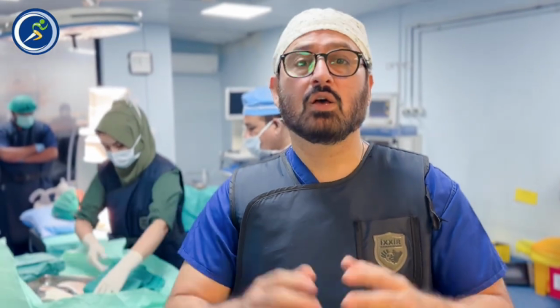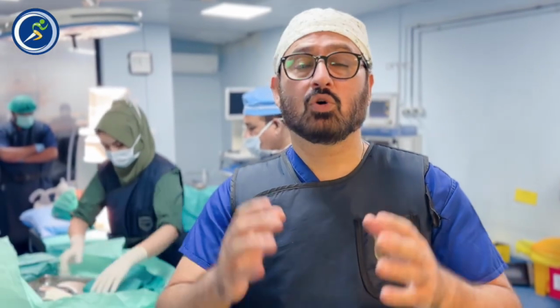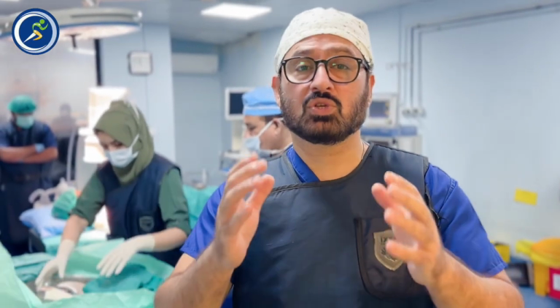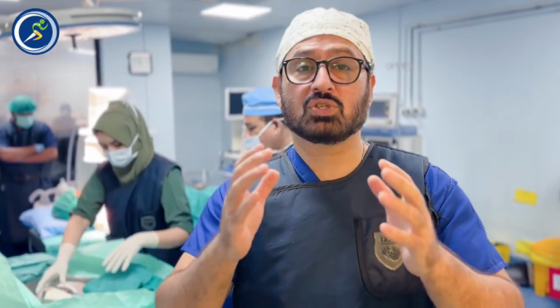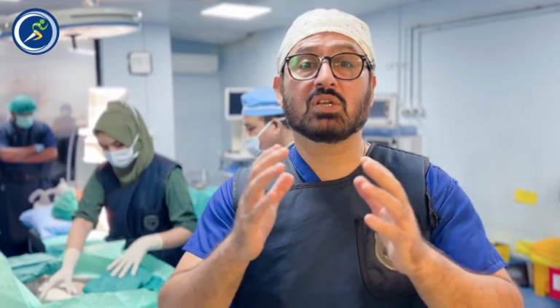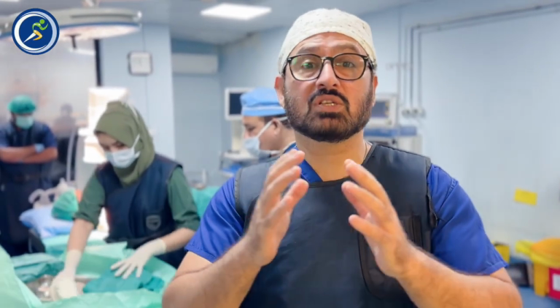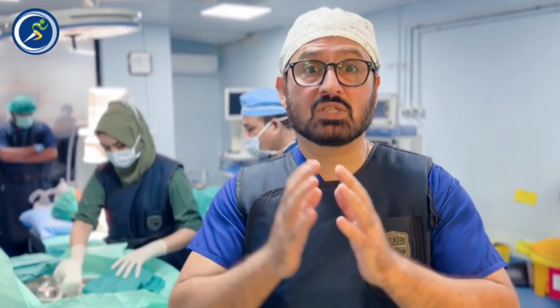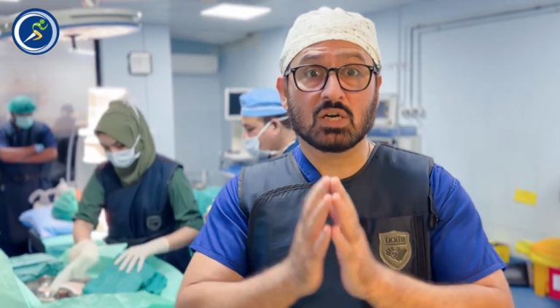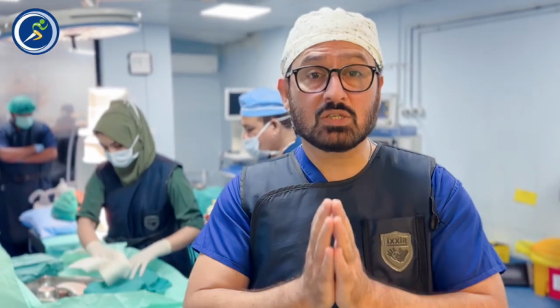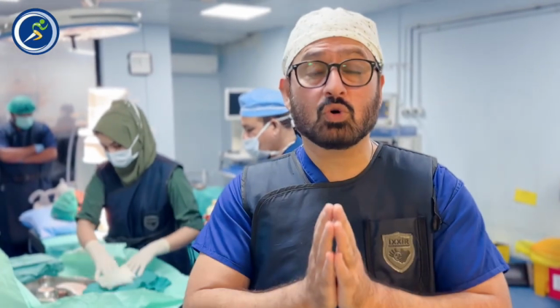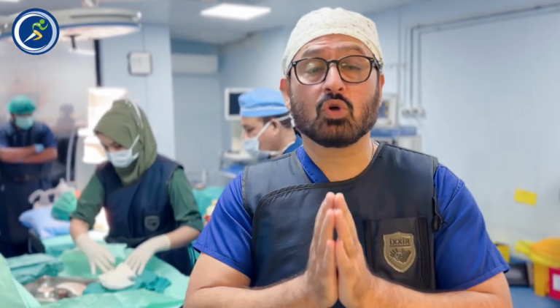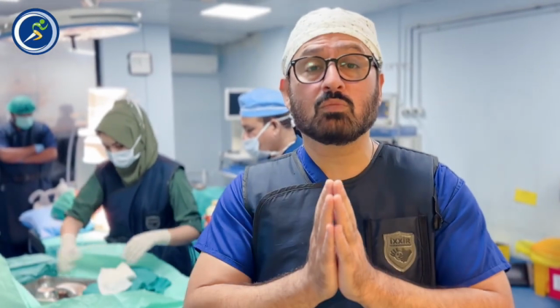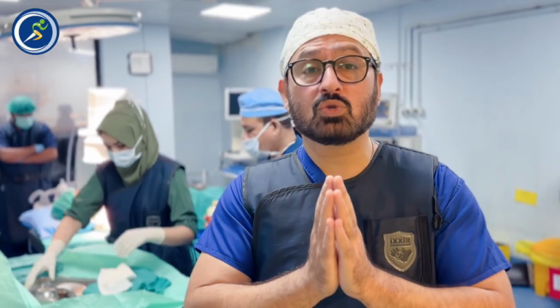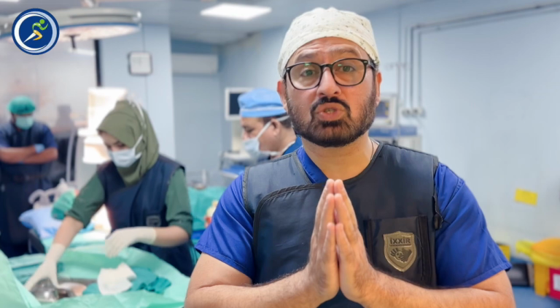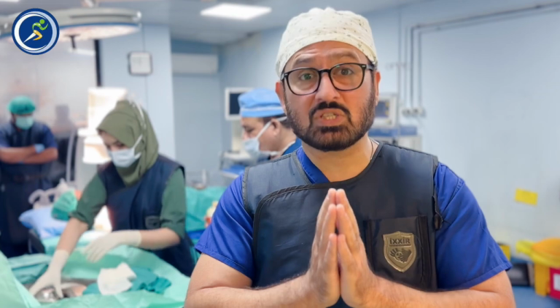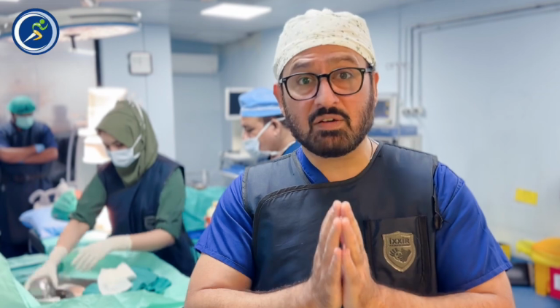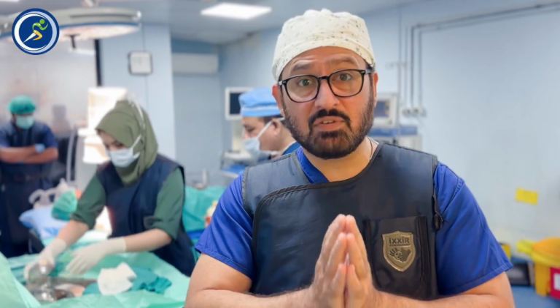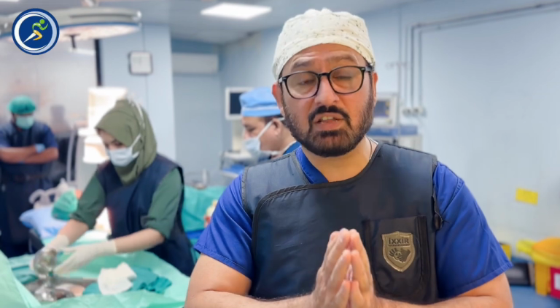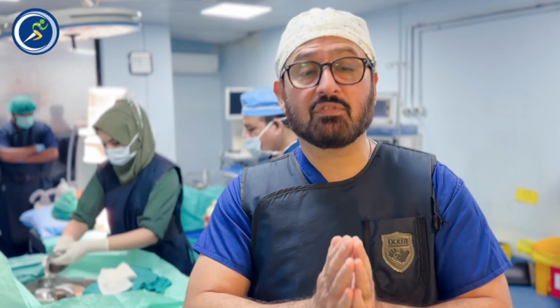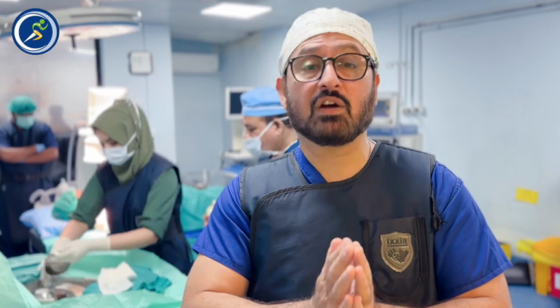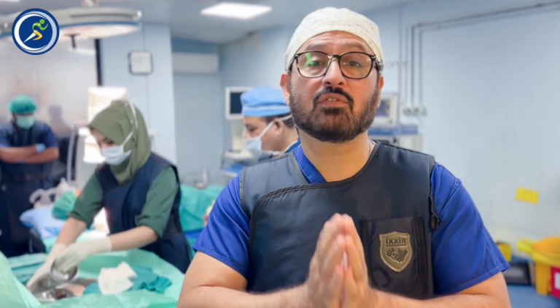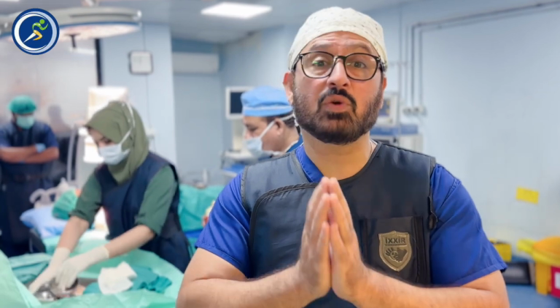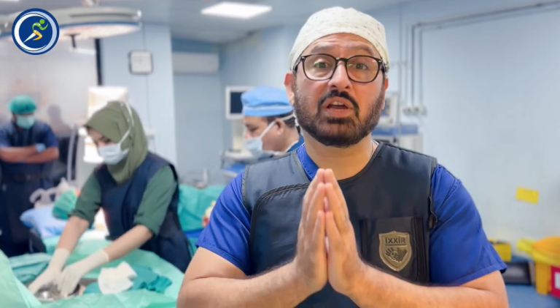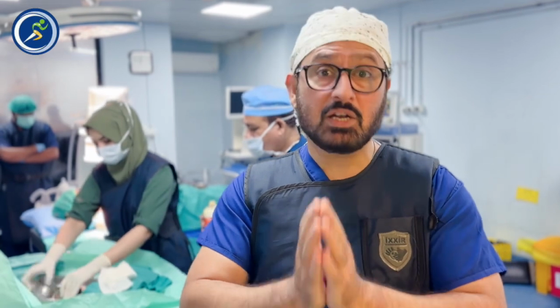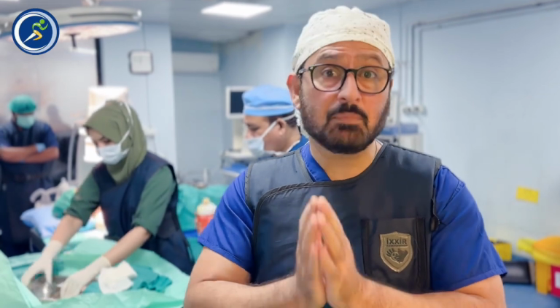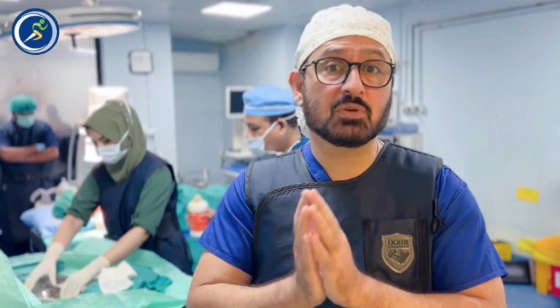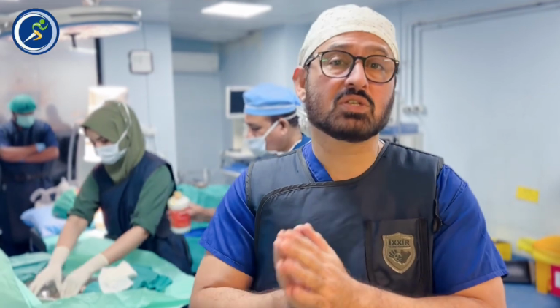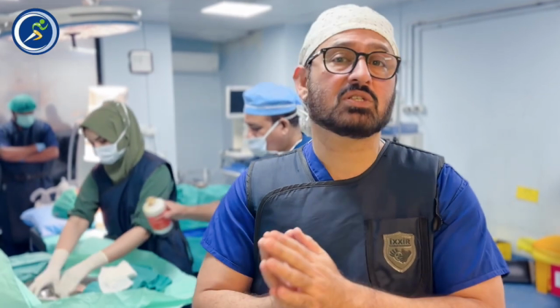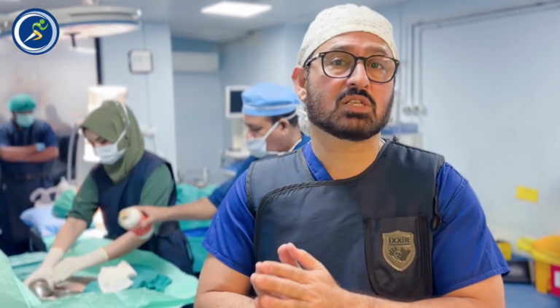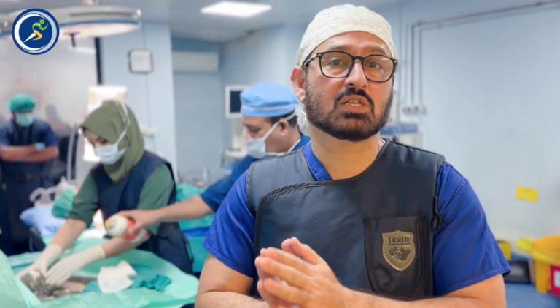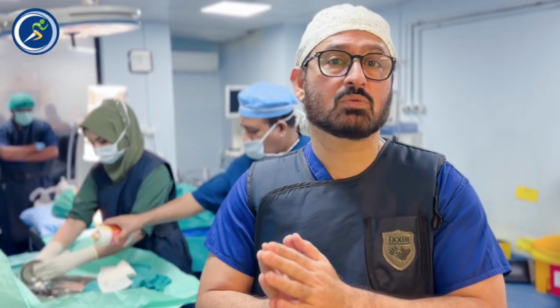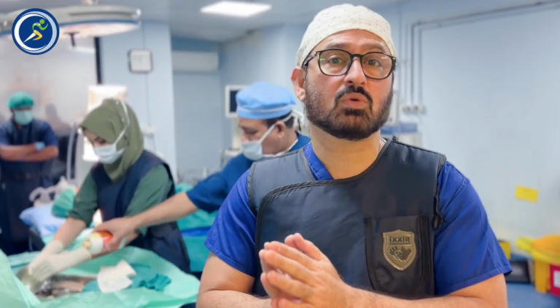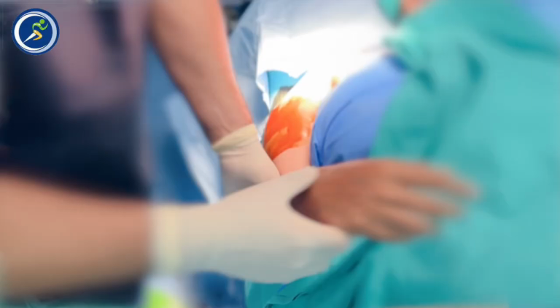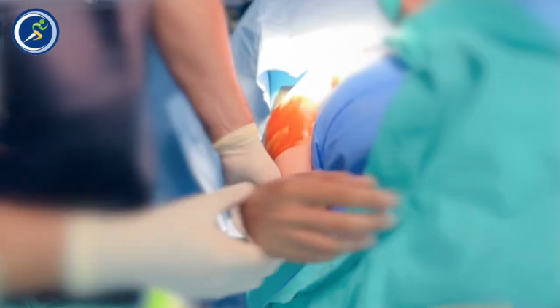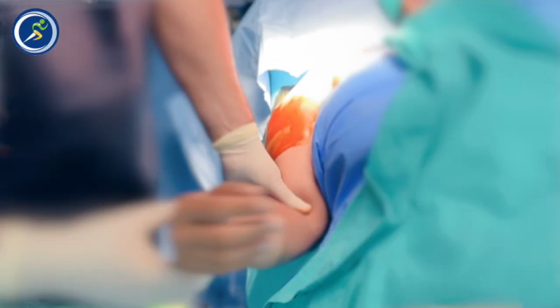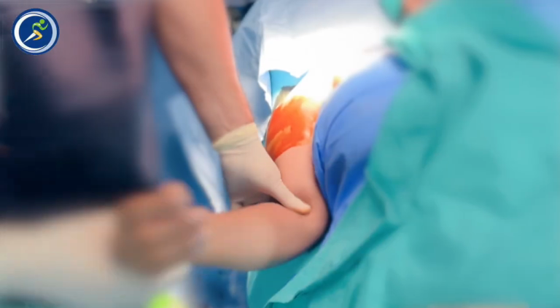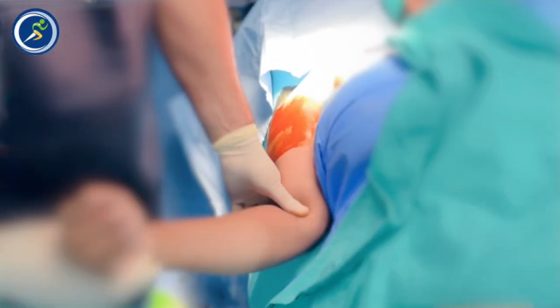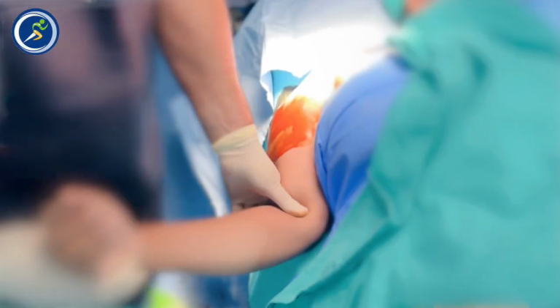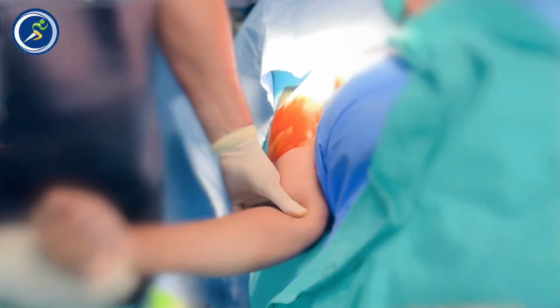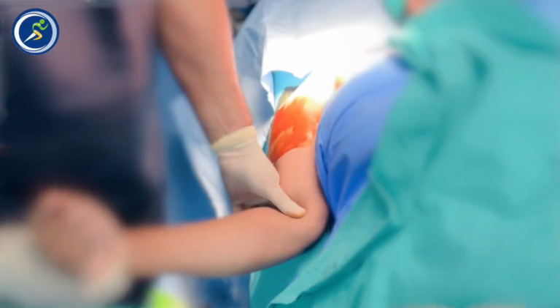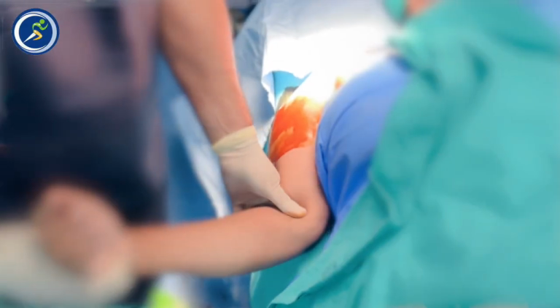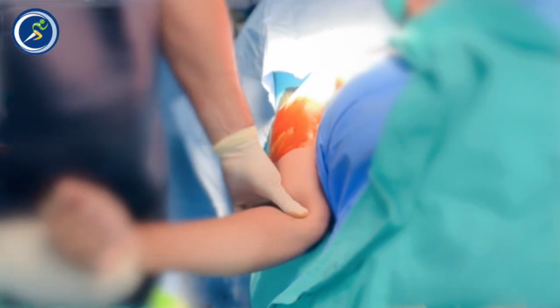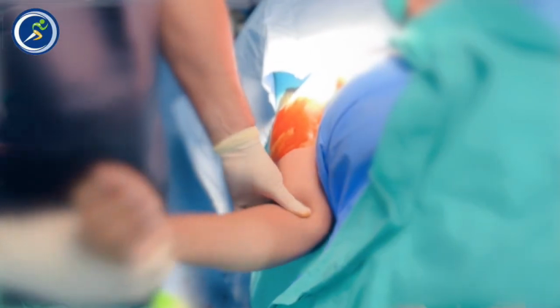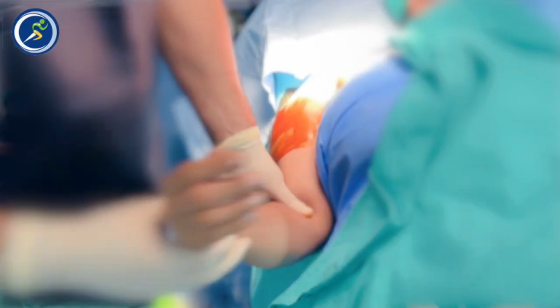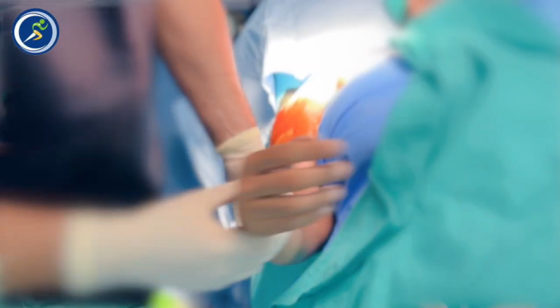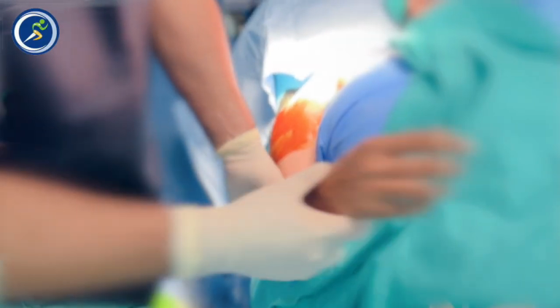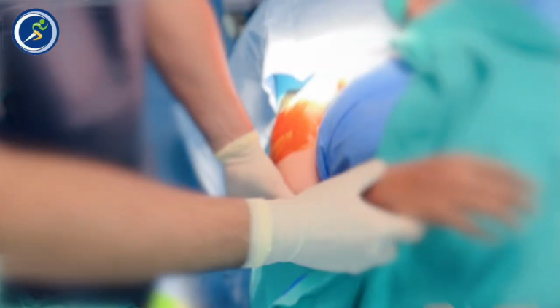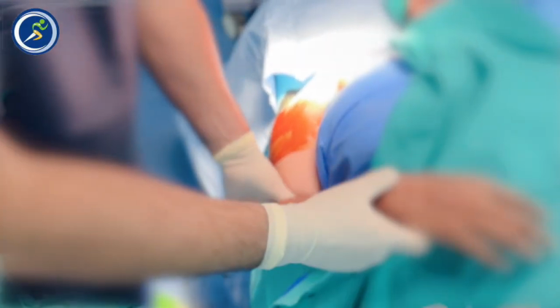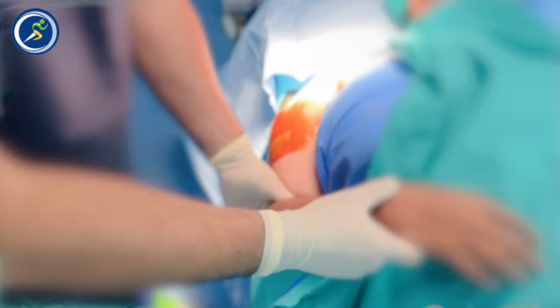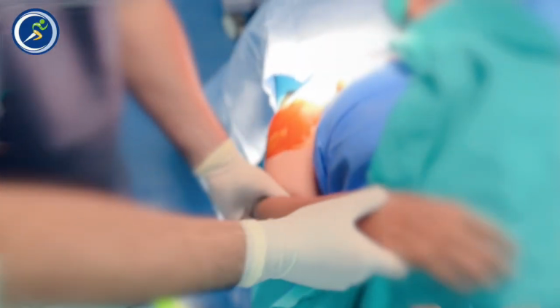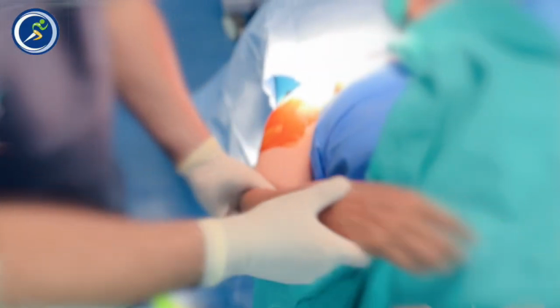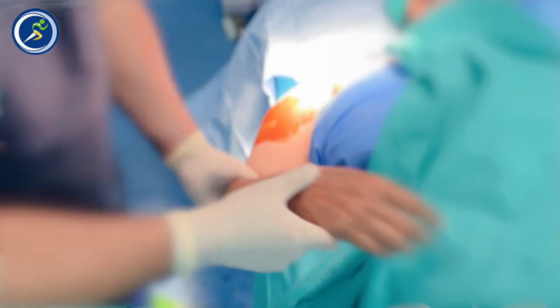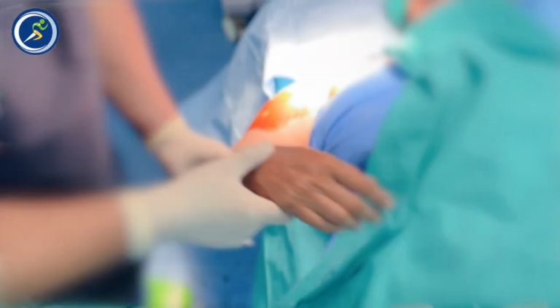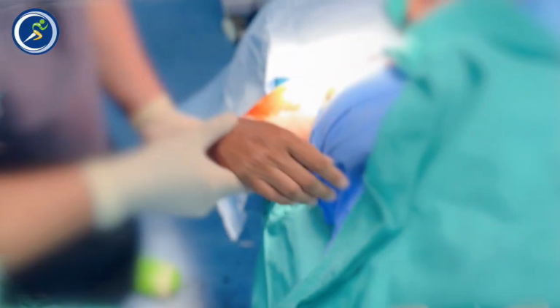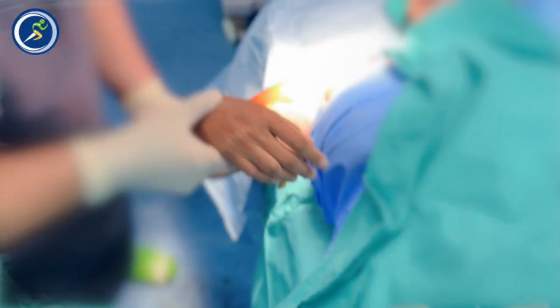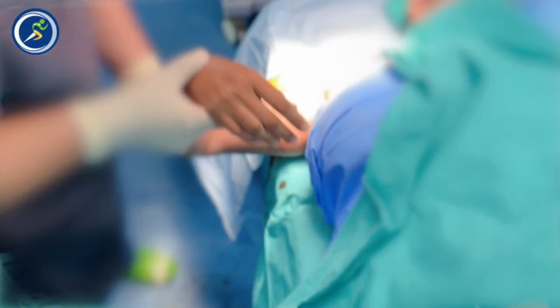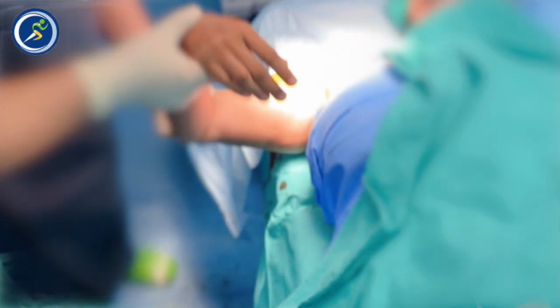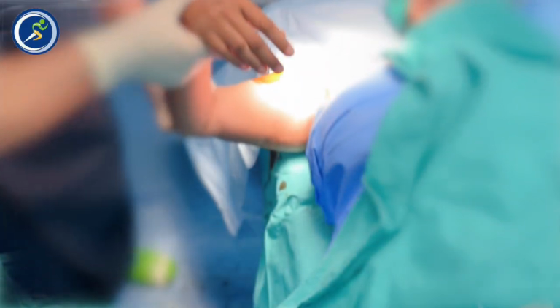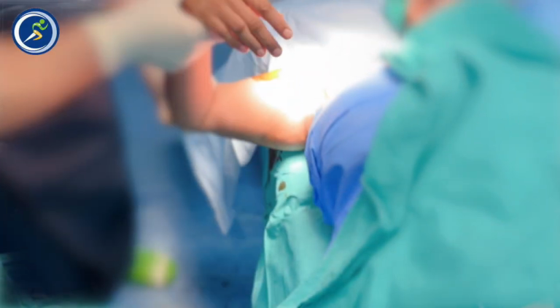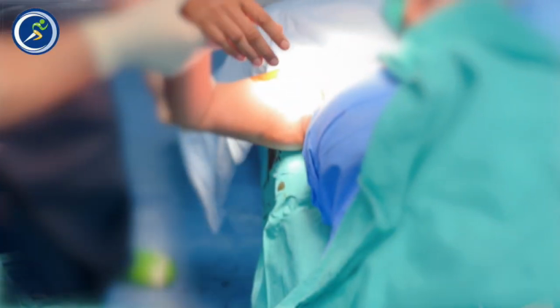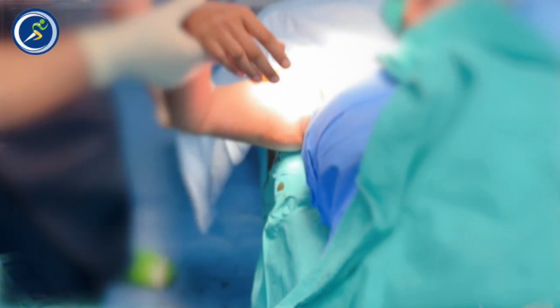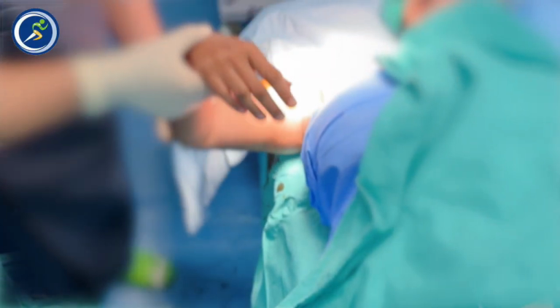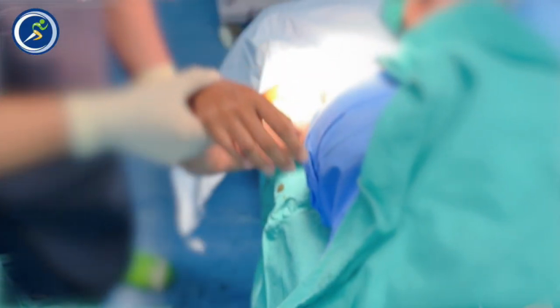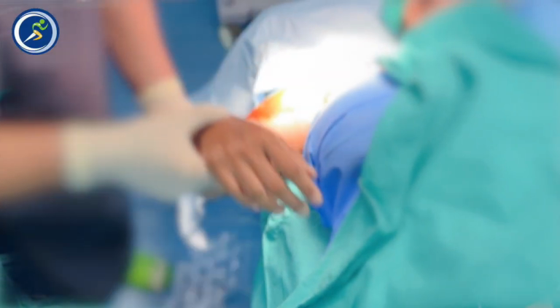The results are almost 75–80% successful. If a patient was not able to raise their hand before the injection, after the injection they can raise their hand.